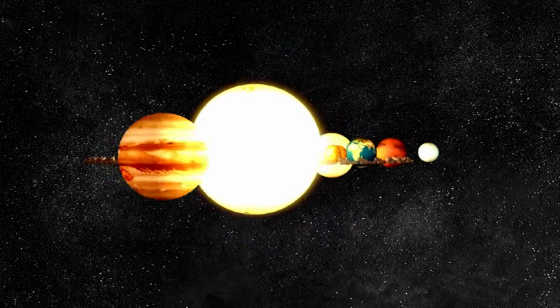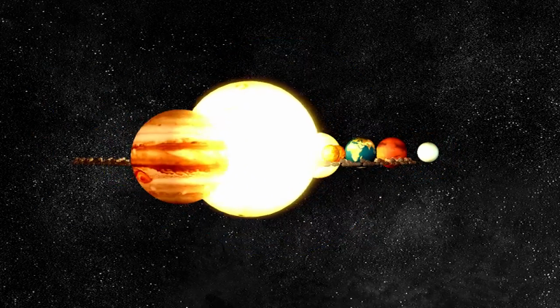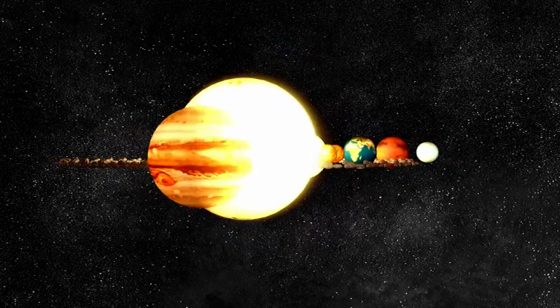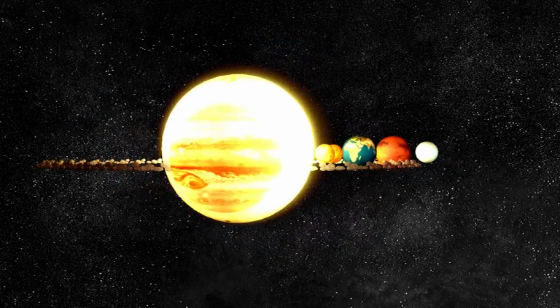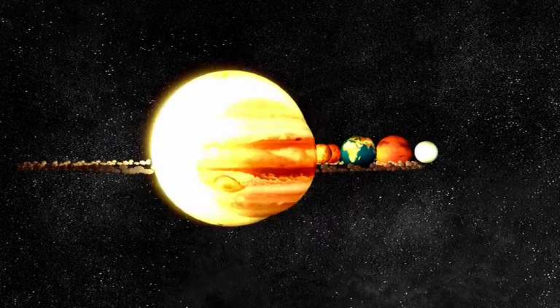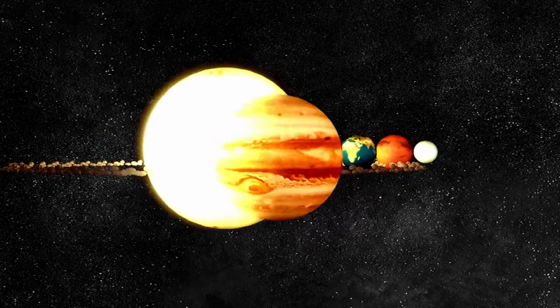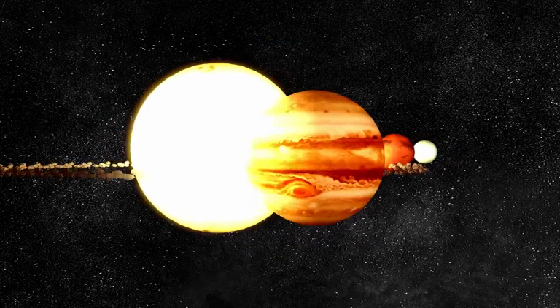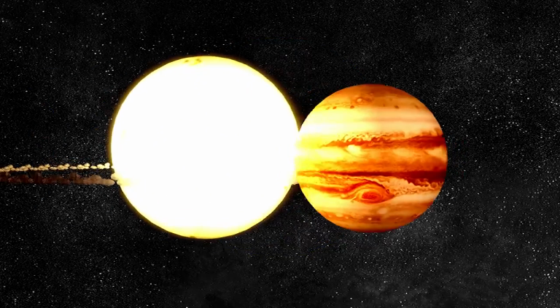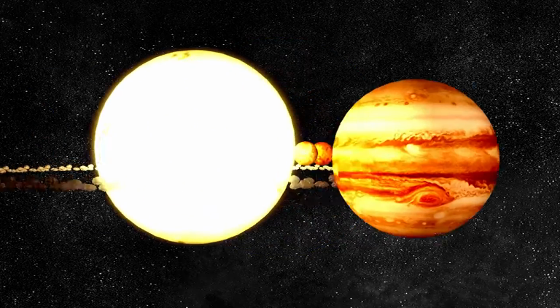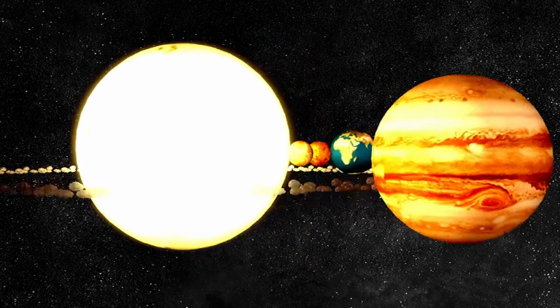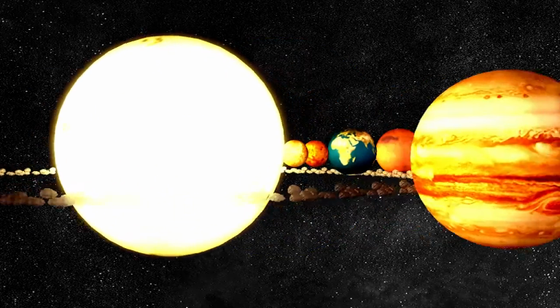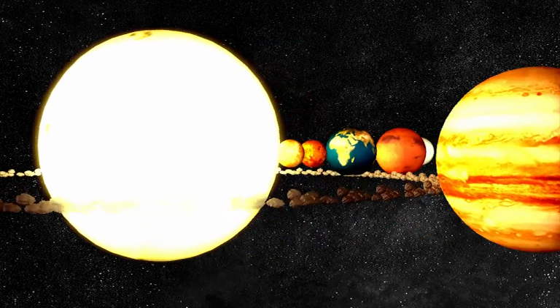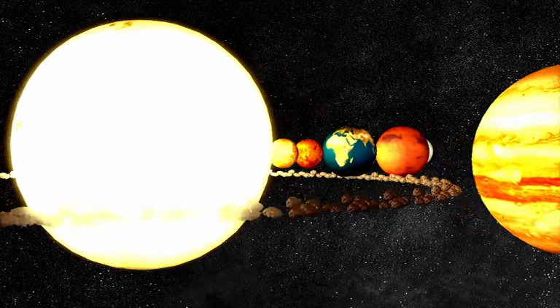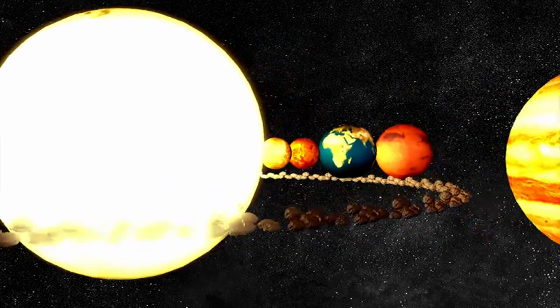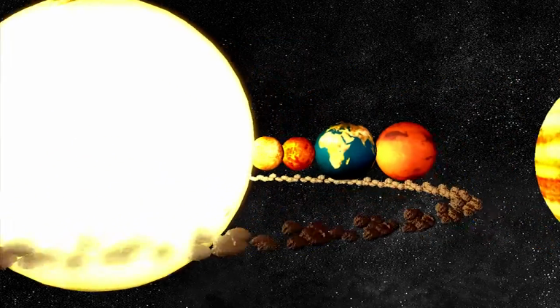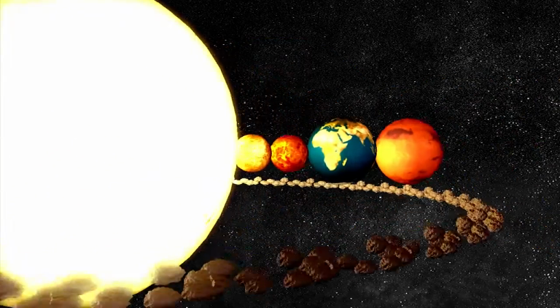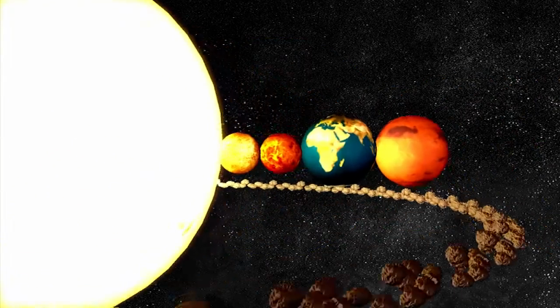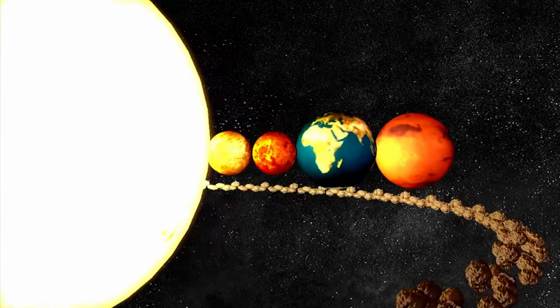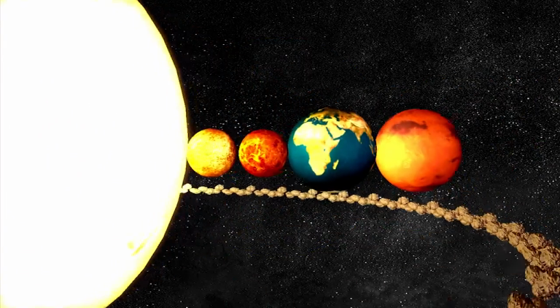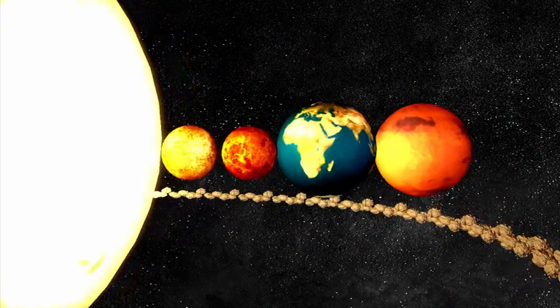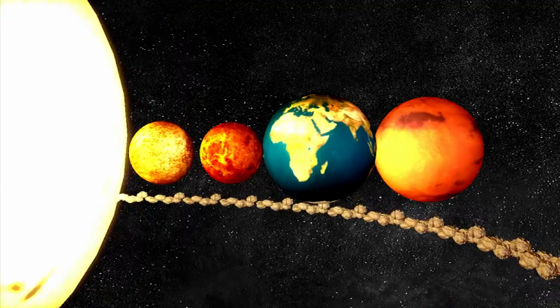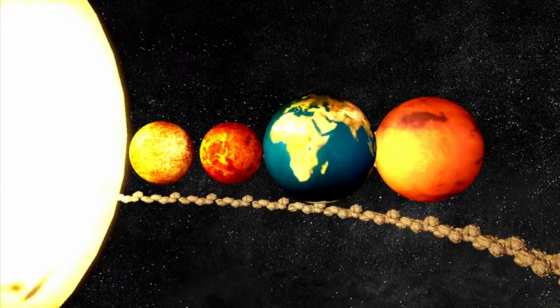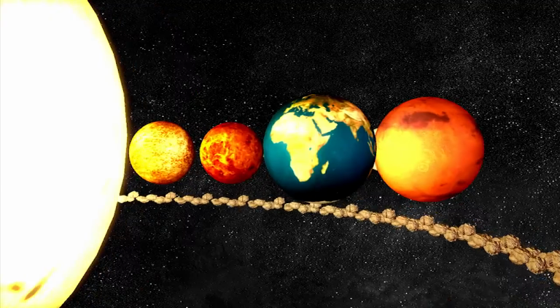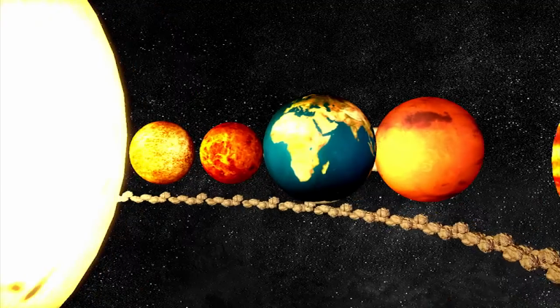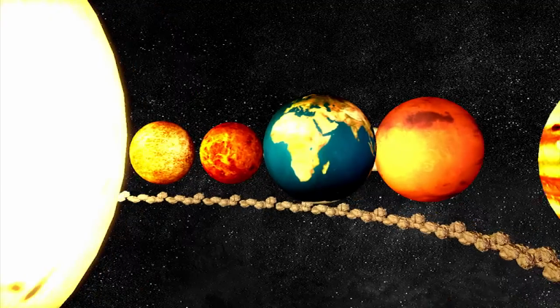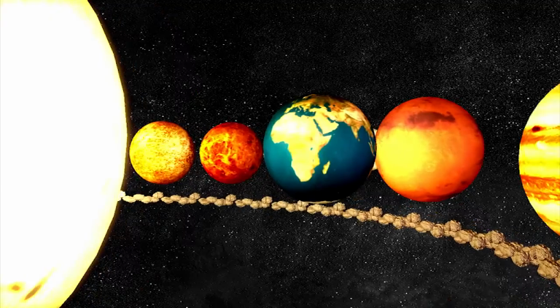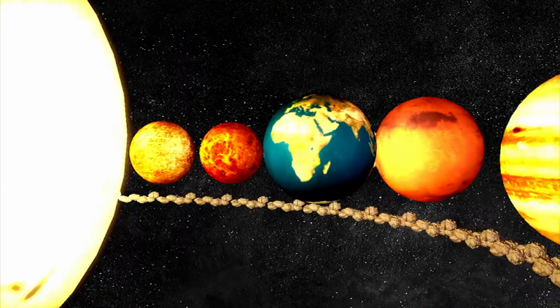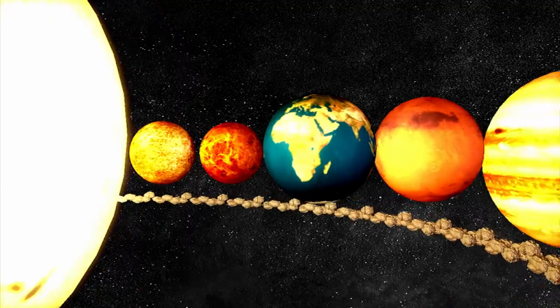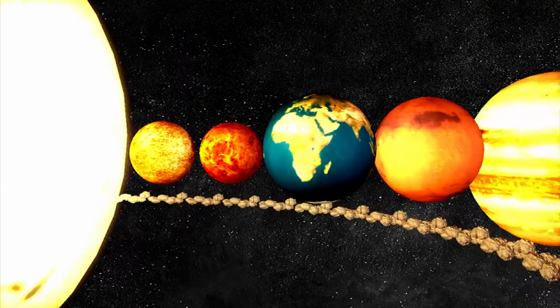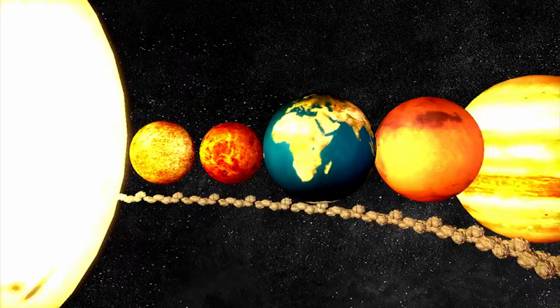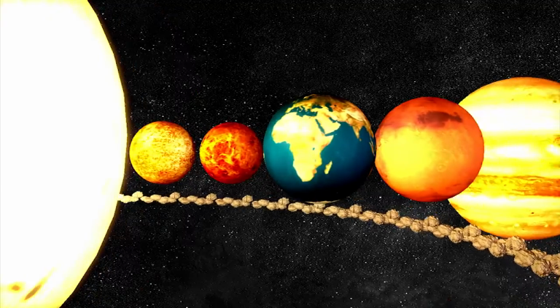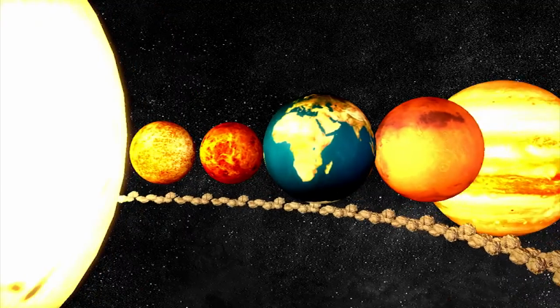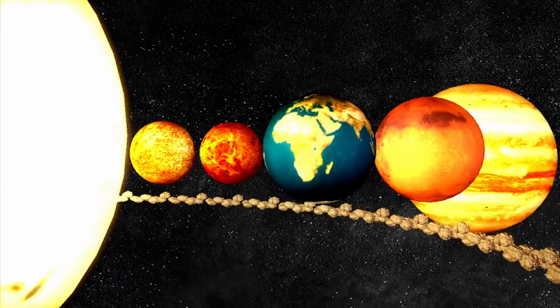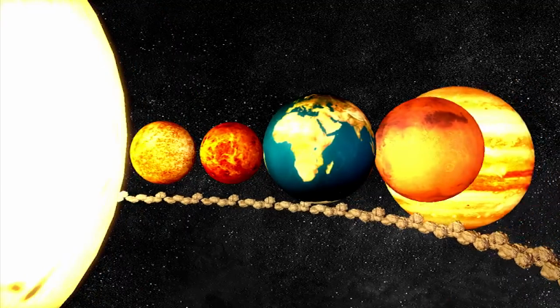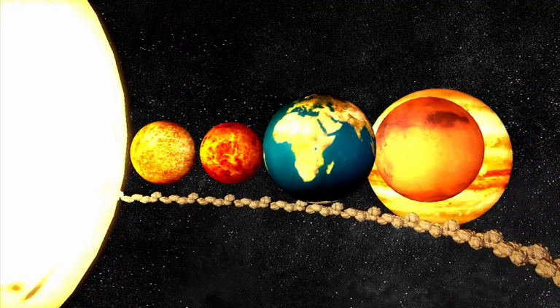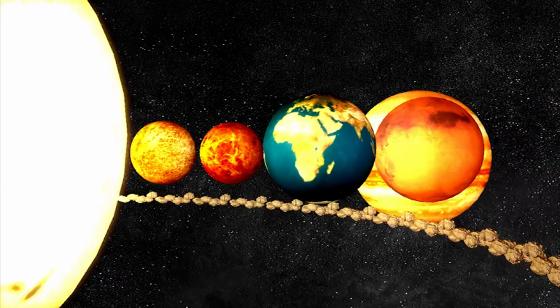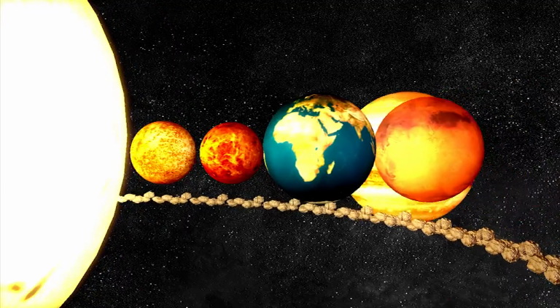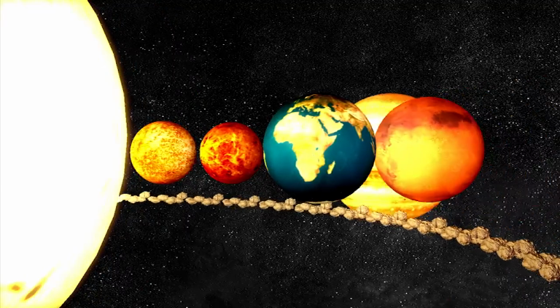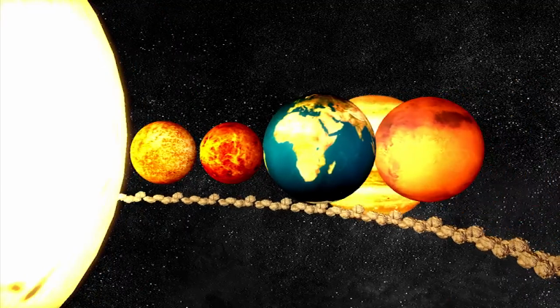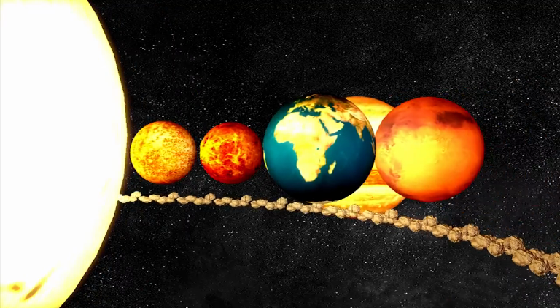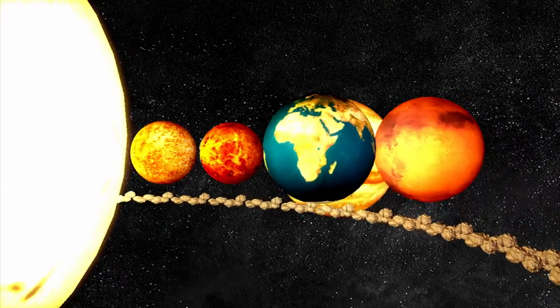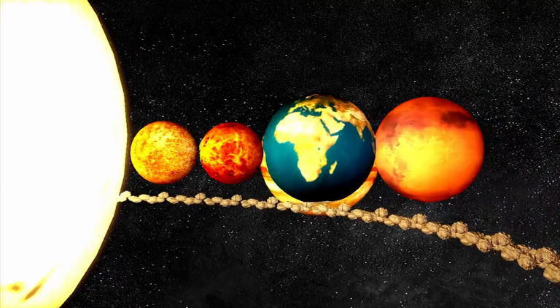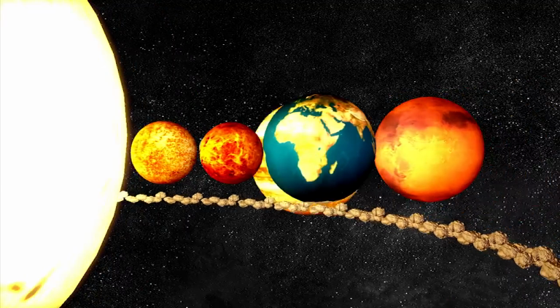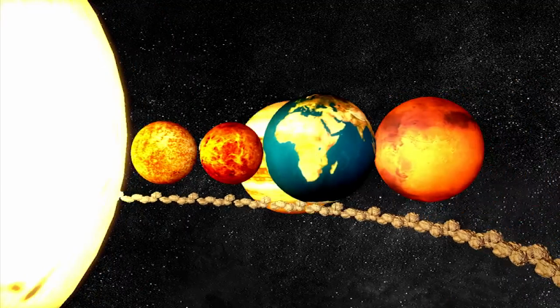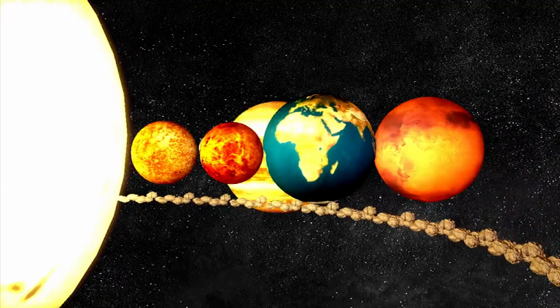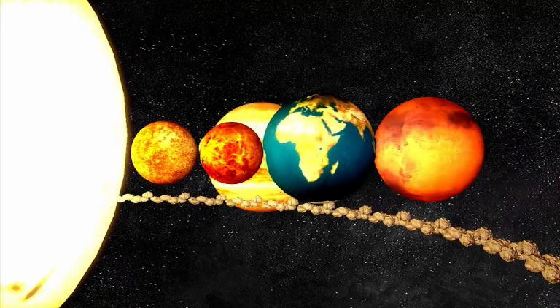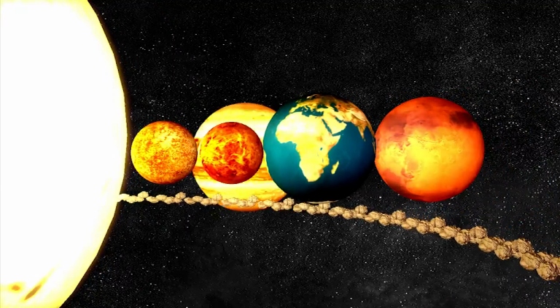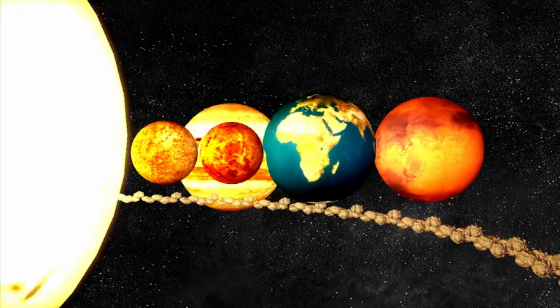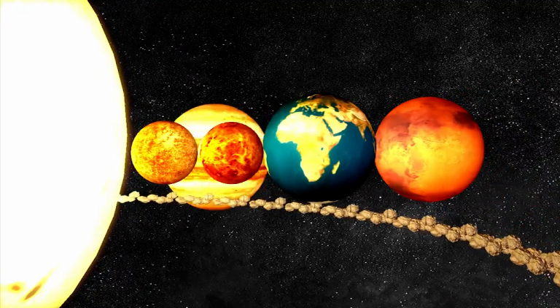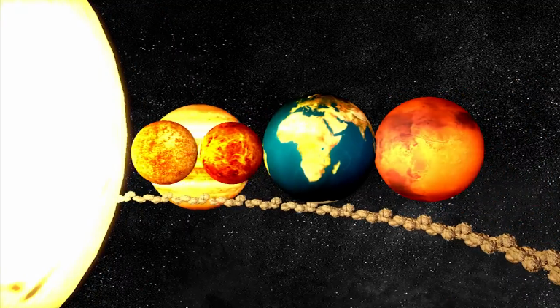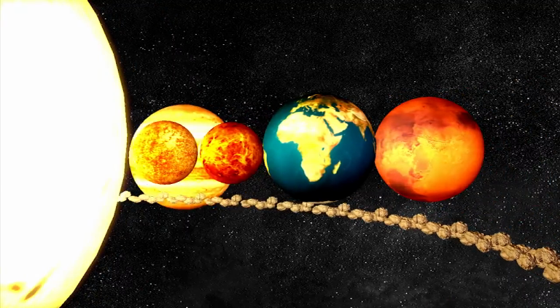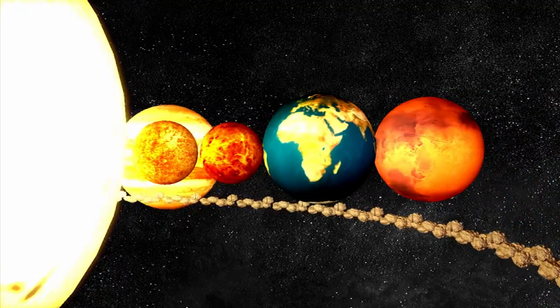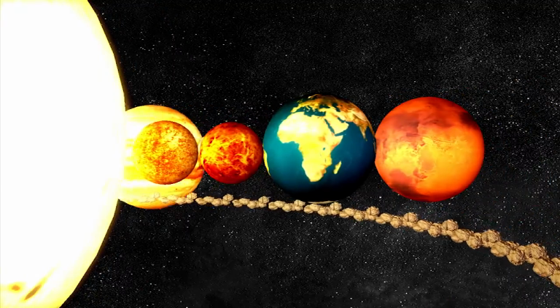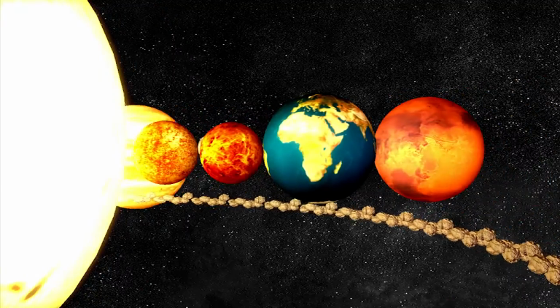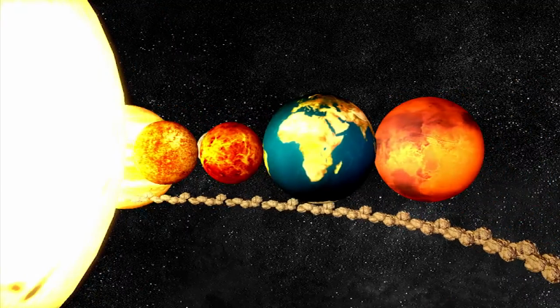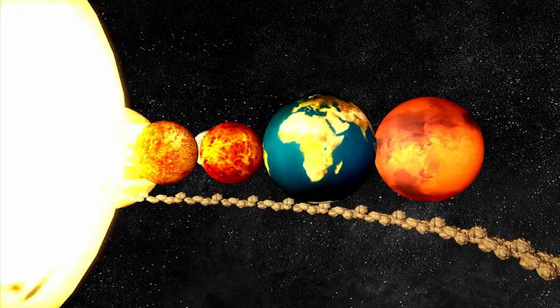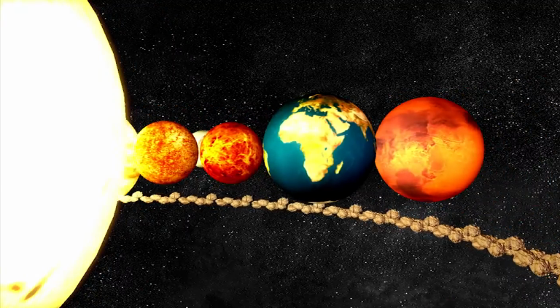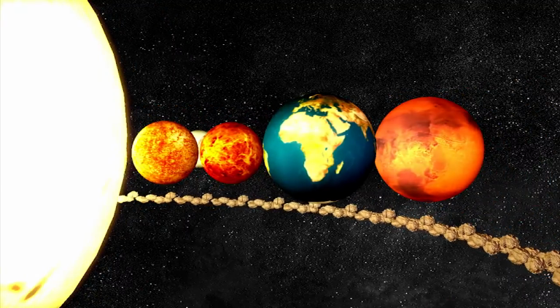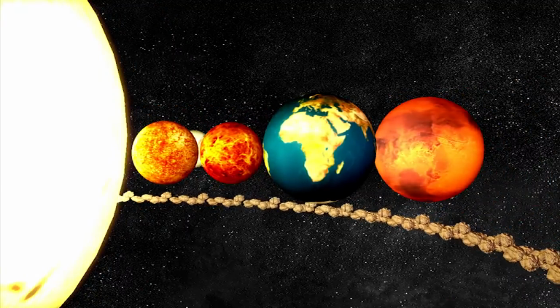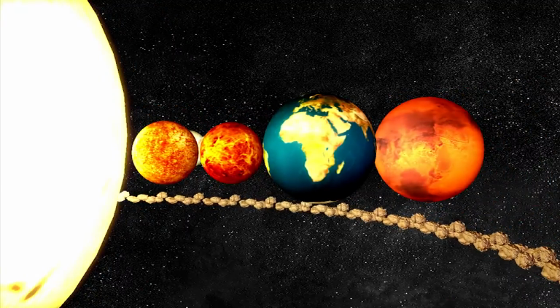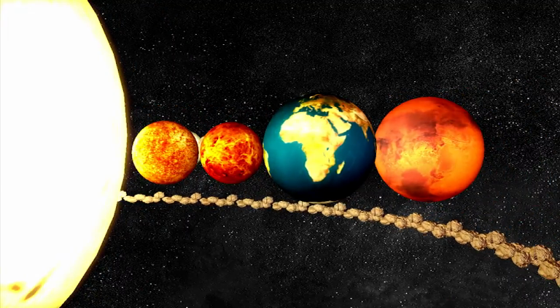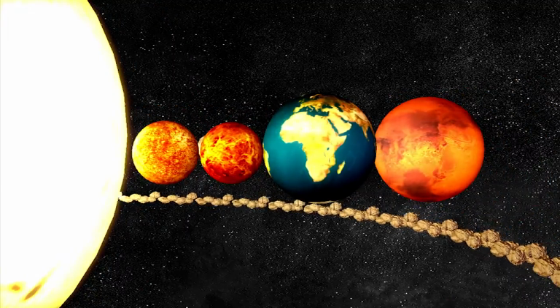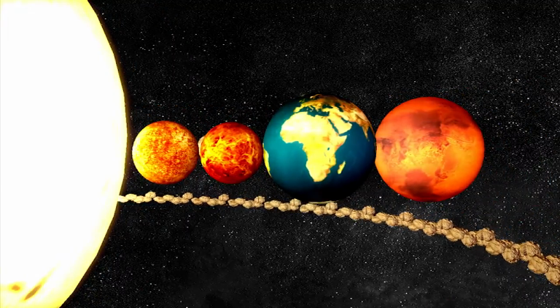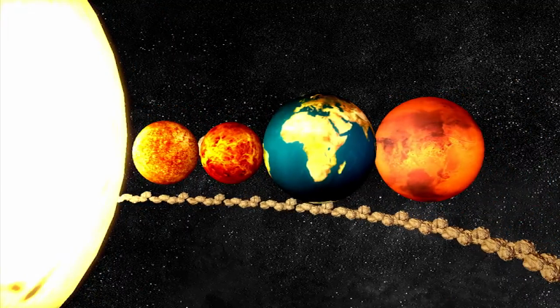The inner planets are closest to the sun. They are Mercury, Venus, Earth, and Mars.